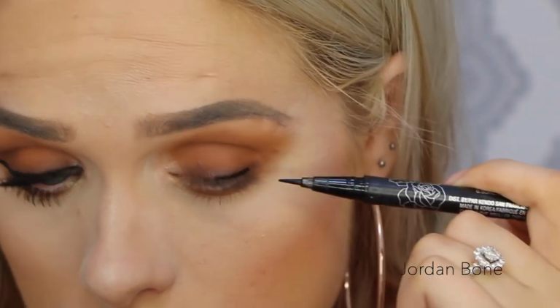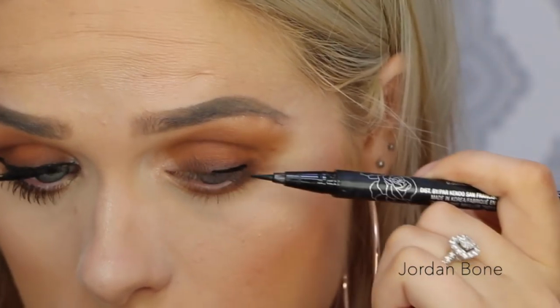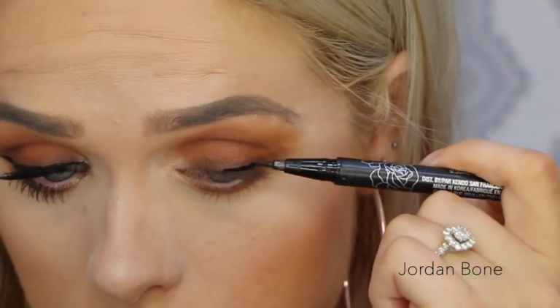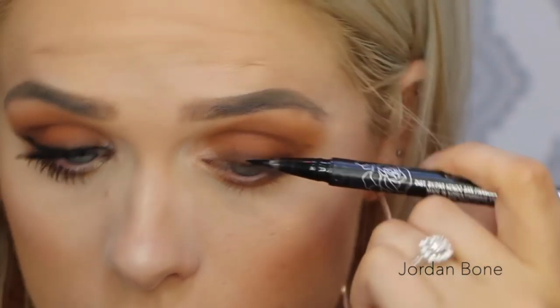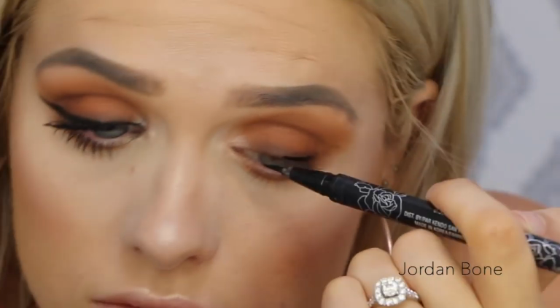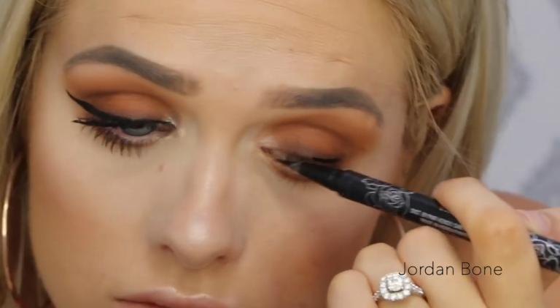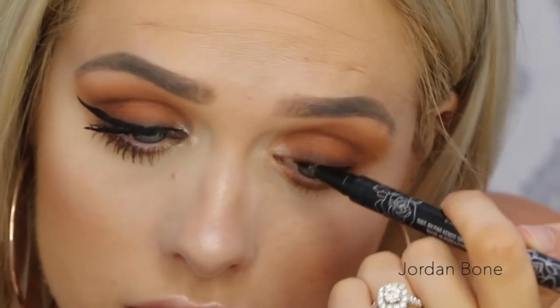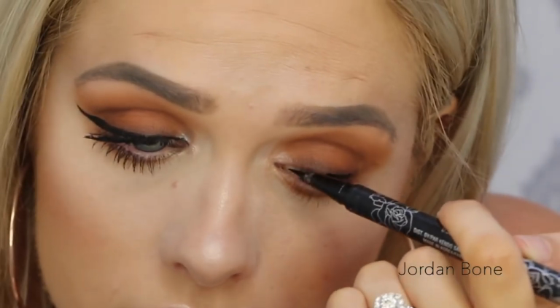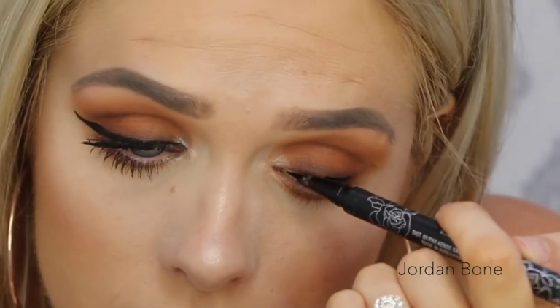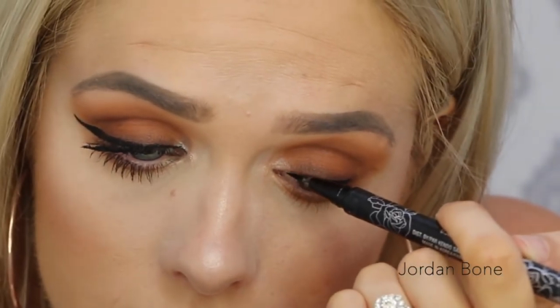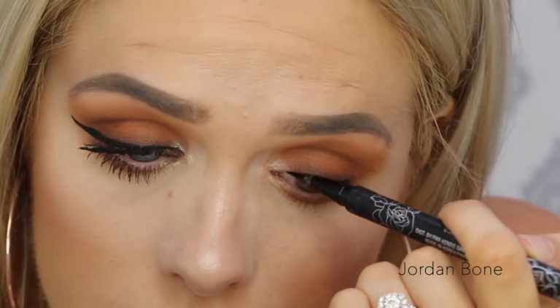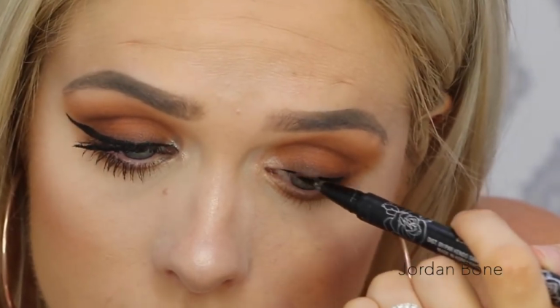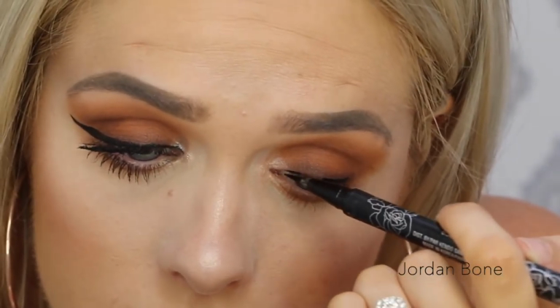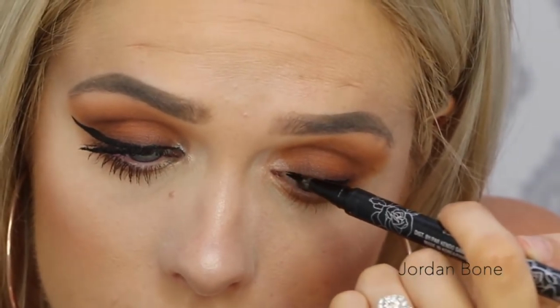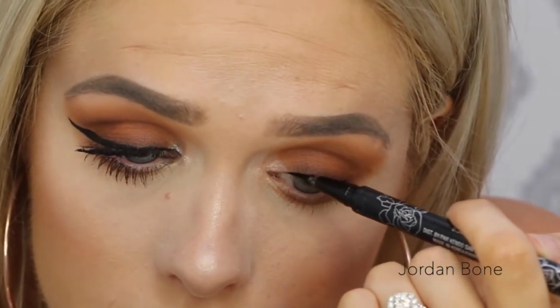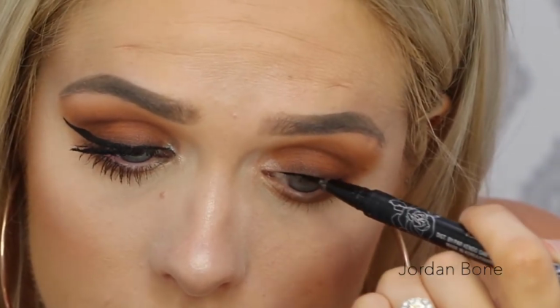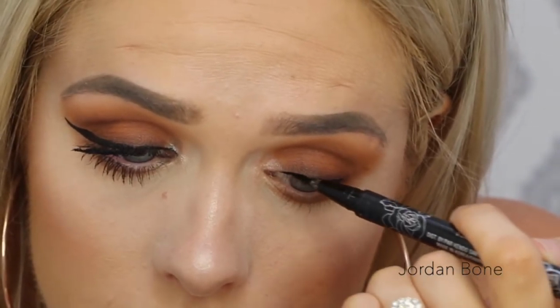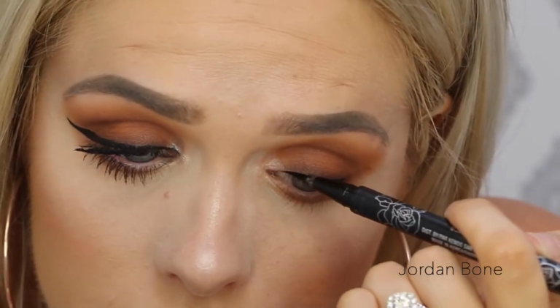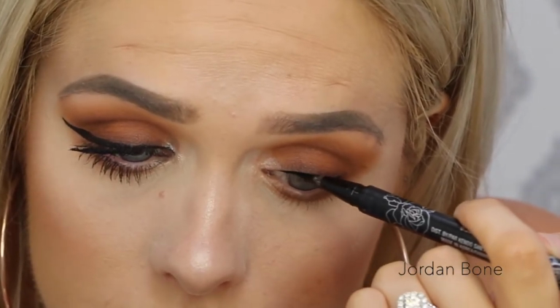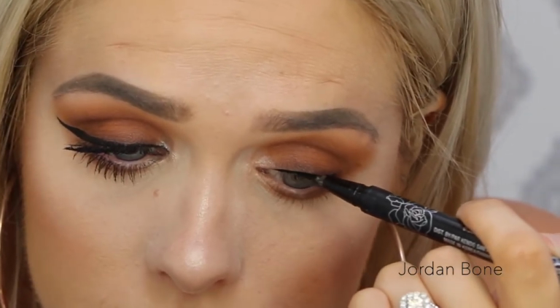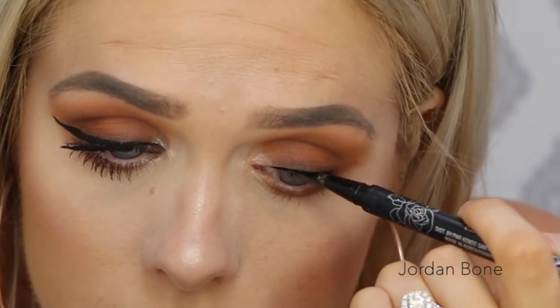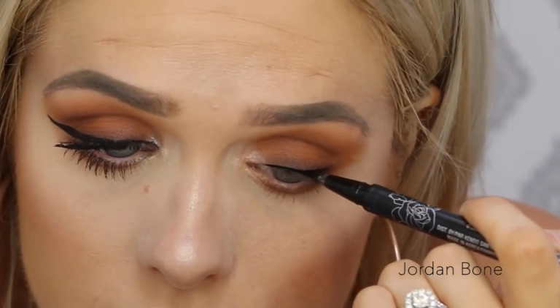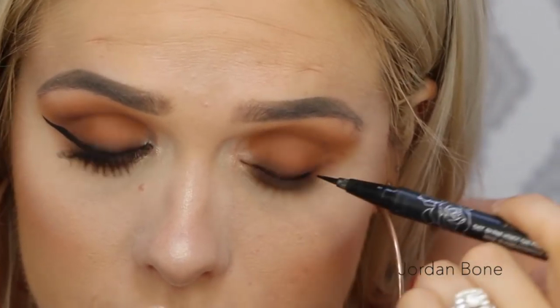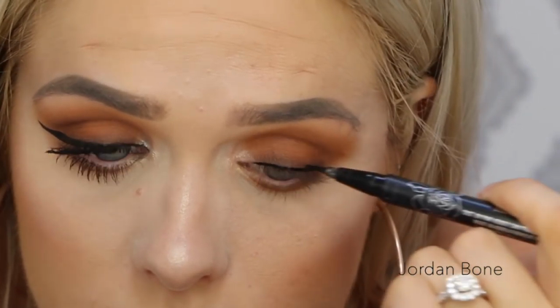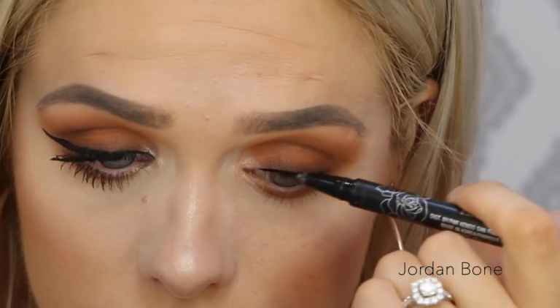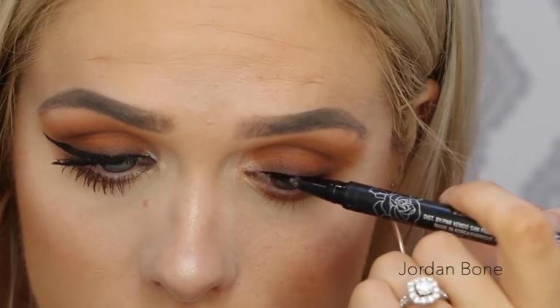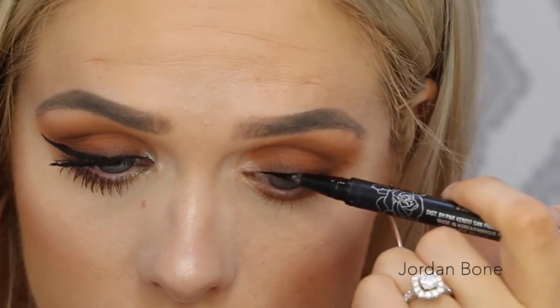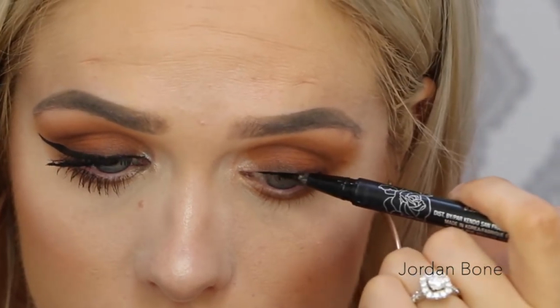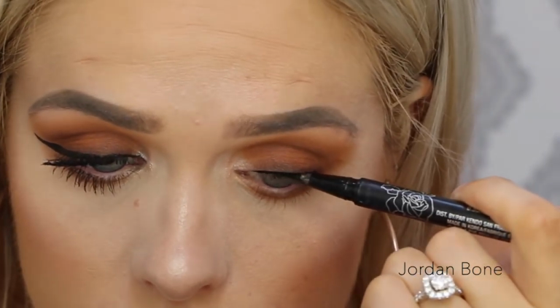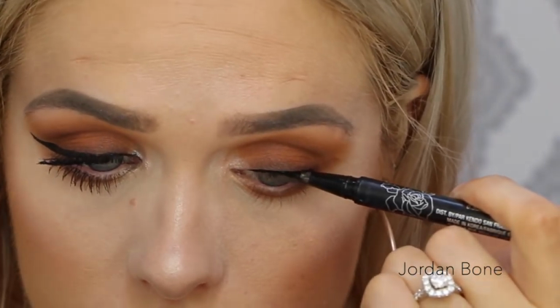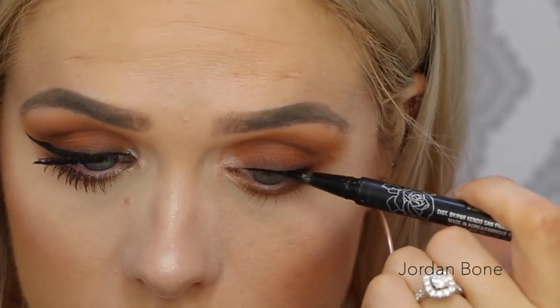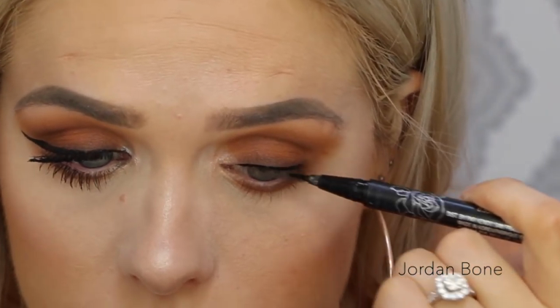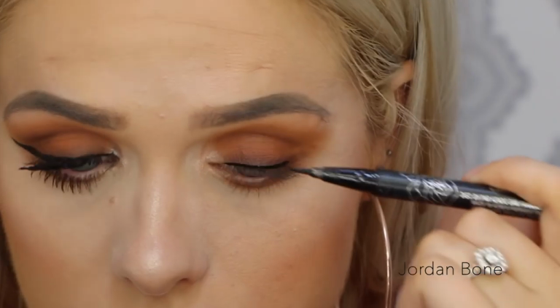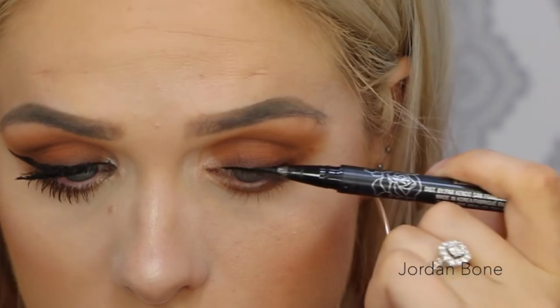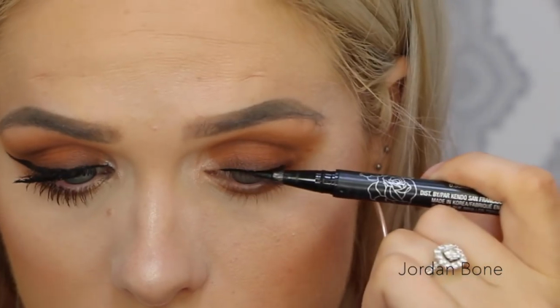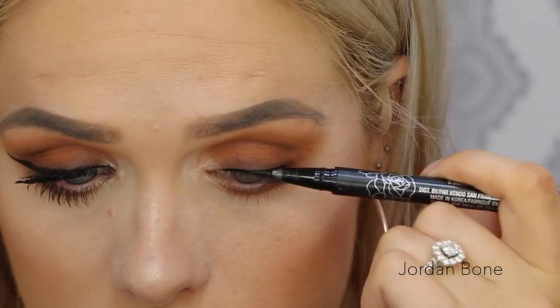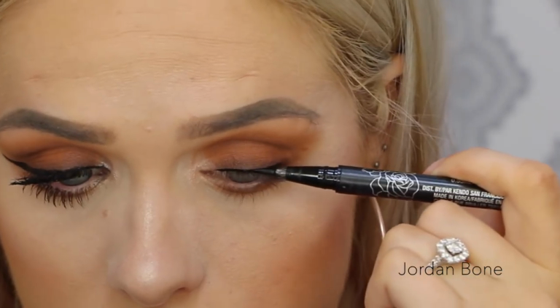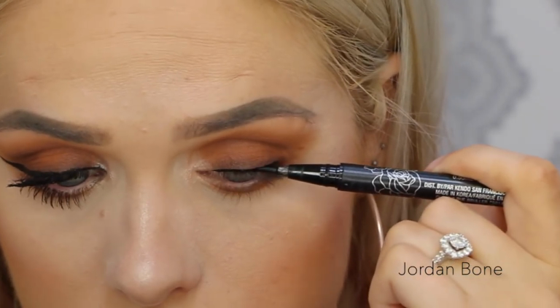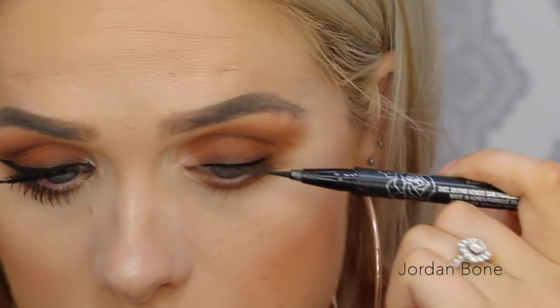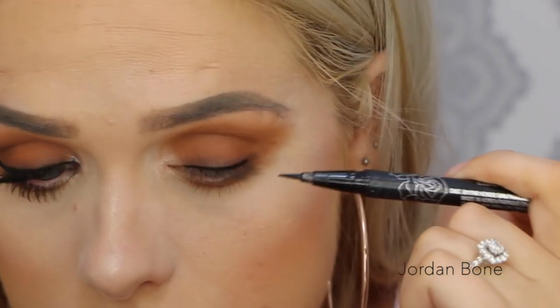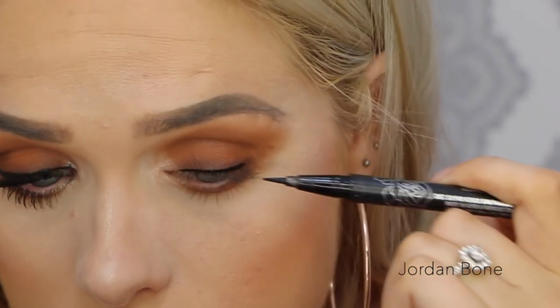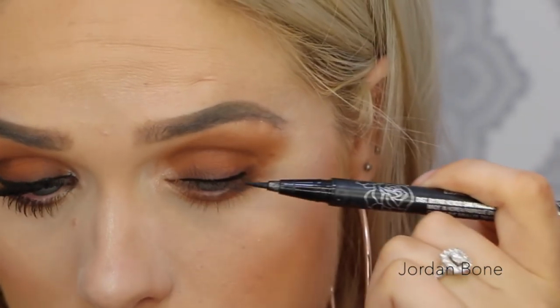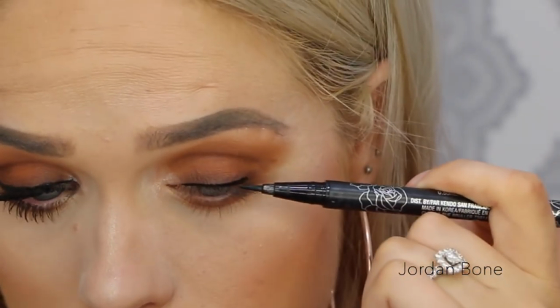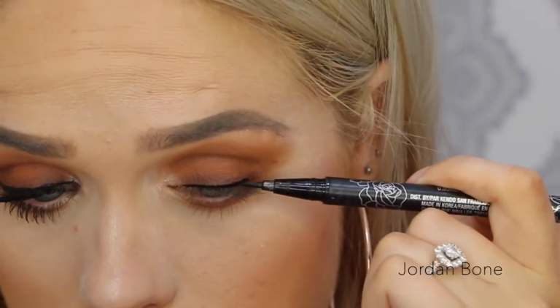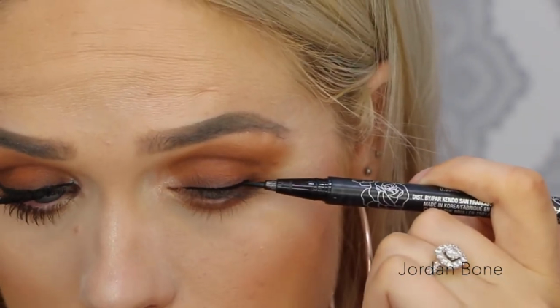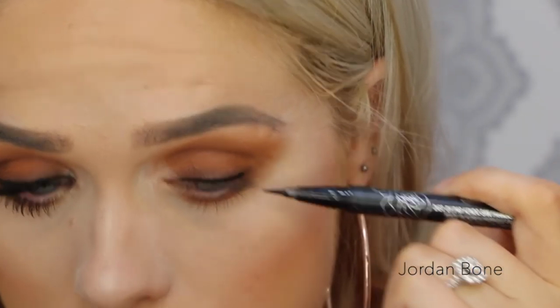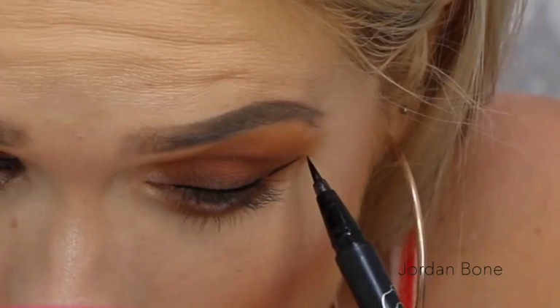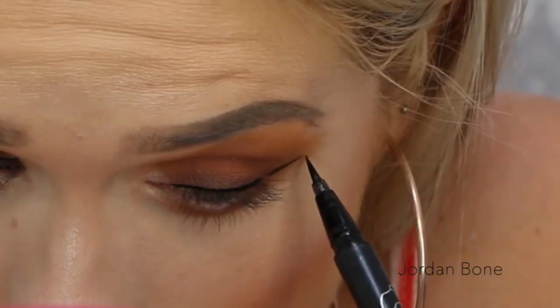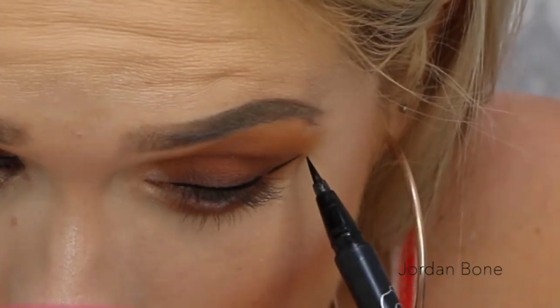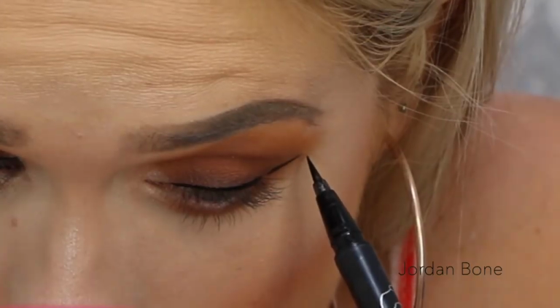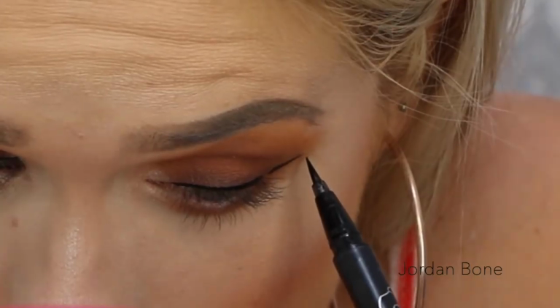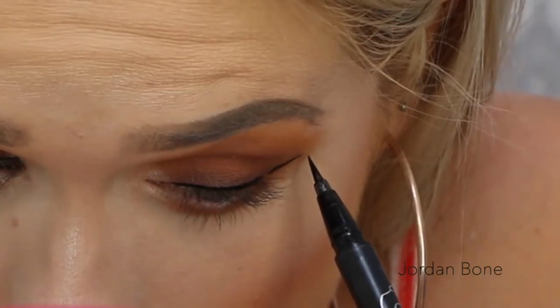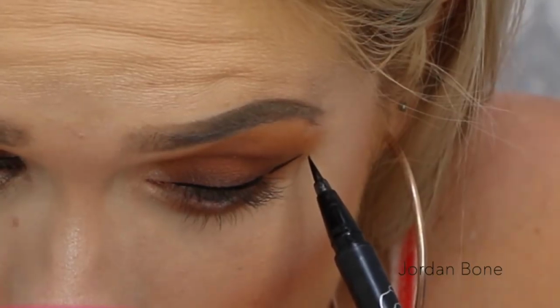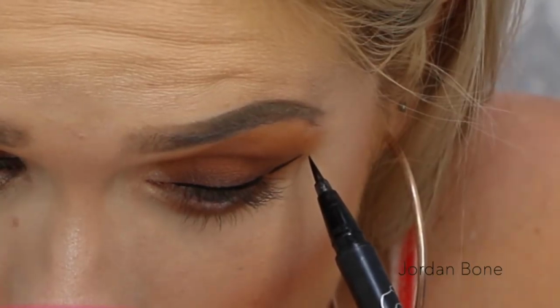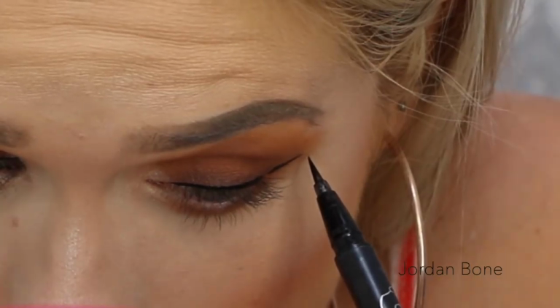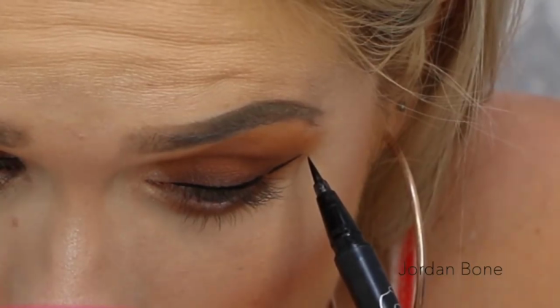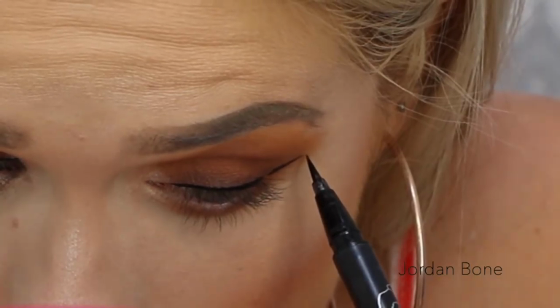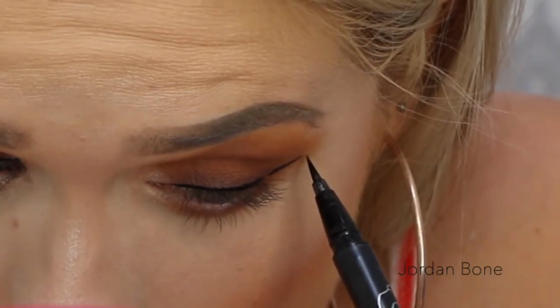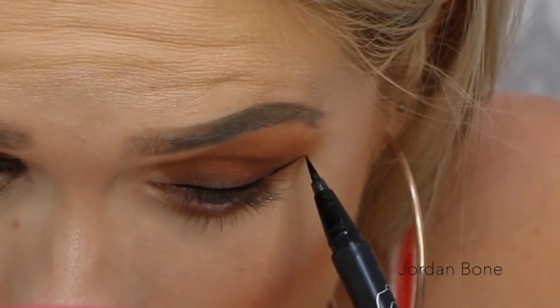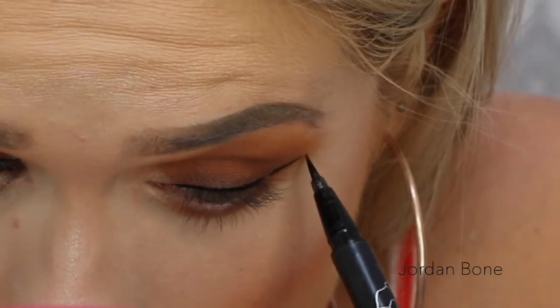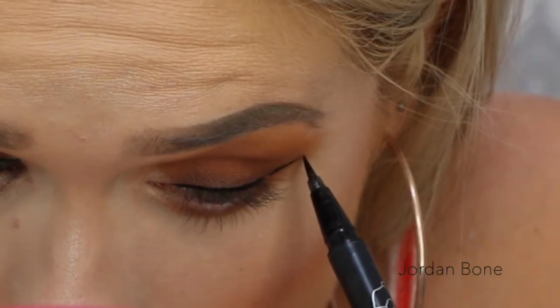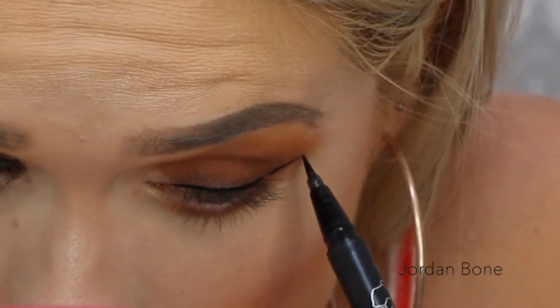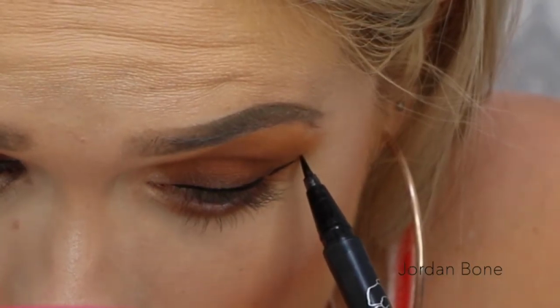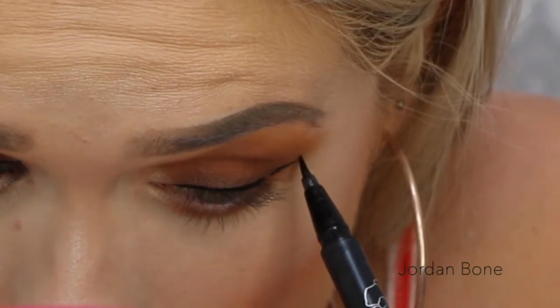For my liquid eyeliner I'm using the Kat Von D Tattoo Liner in Trooper and I'm just creating a bit of a wing.